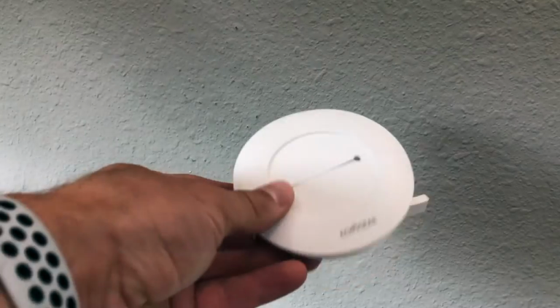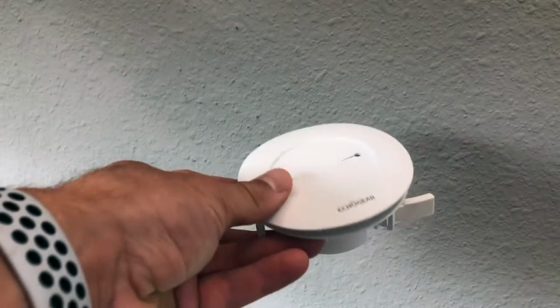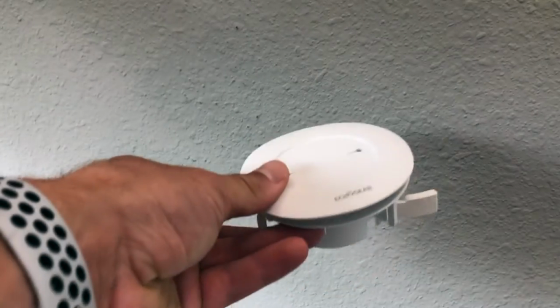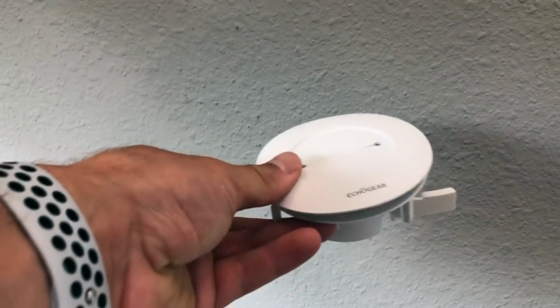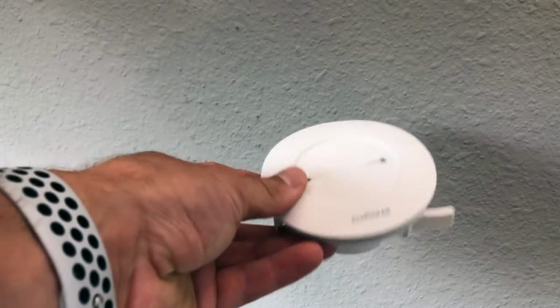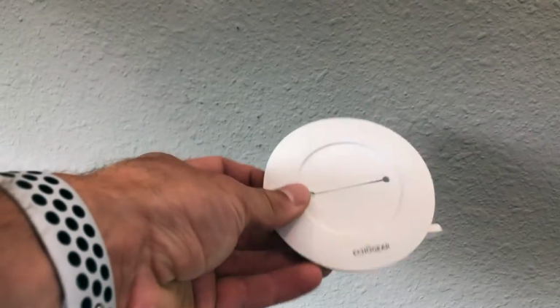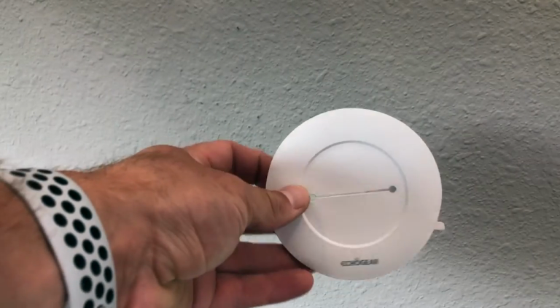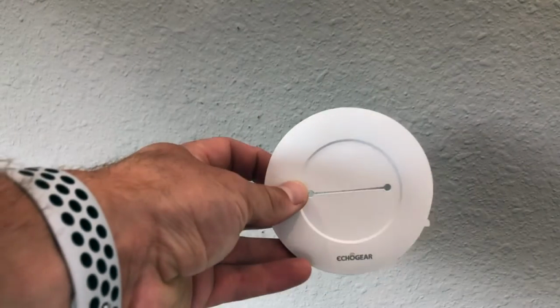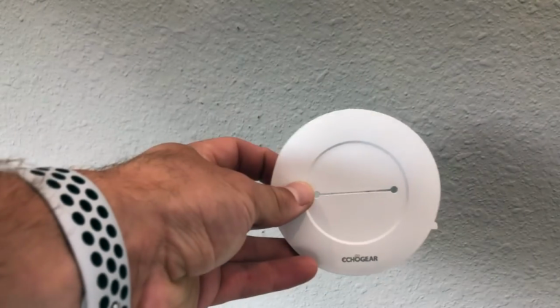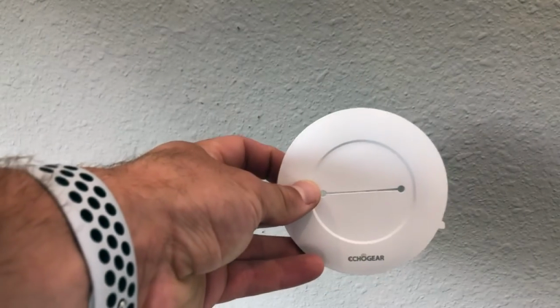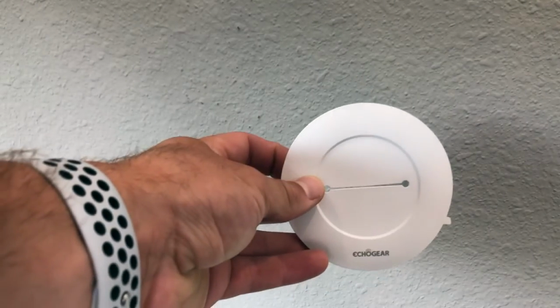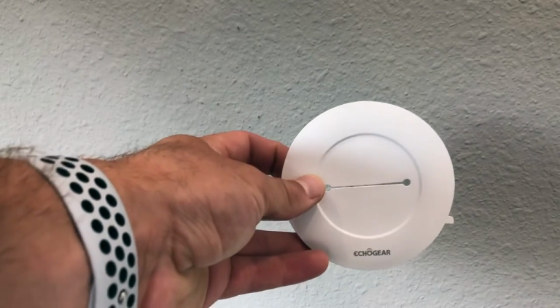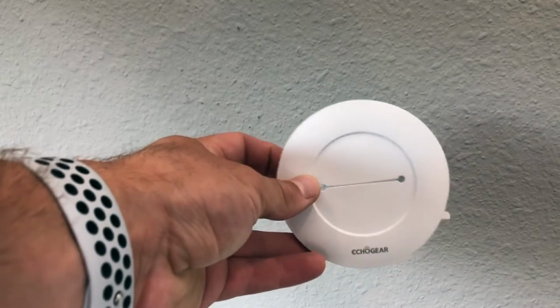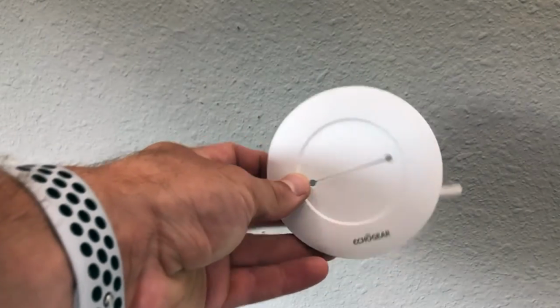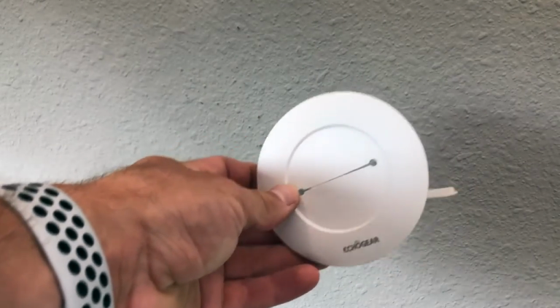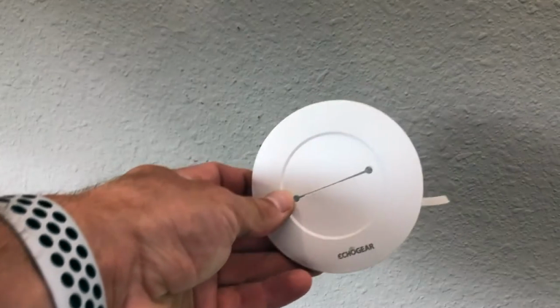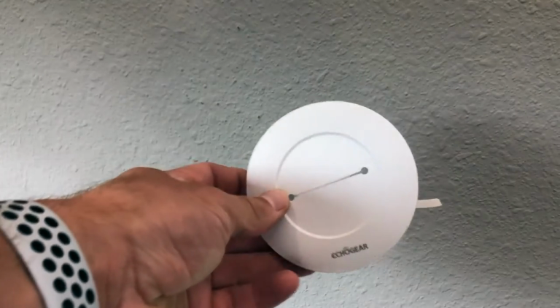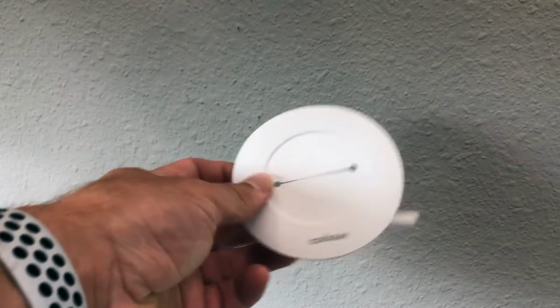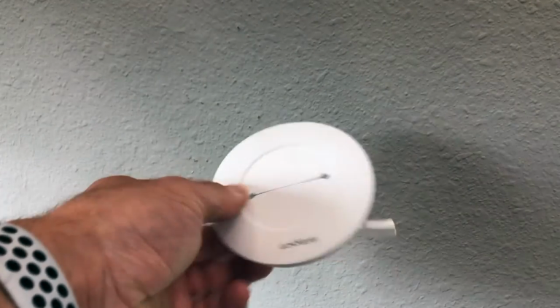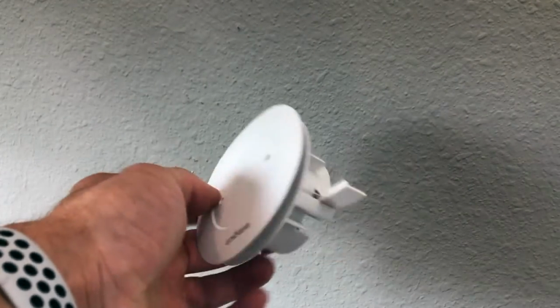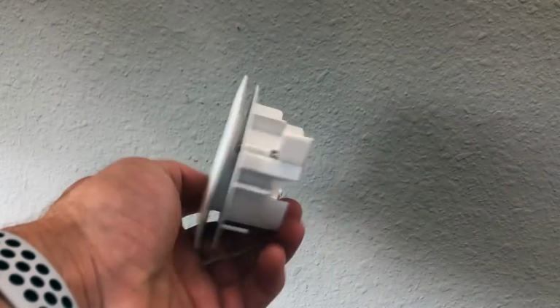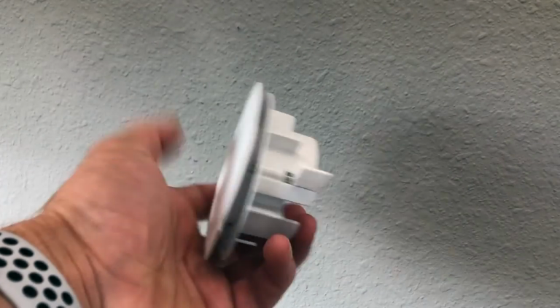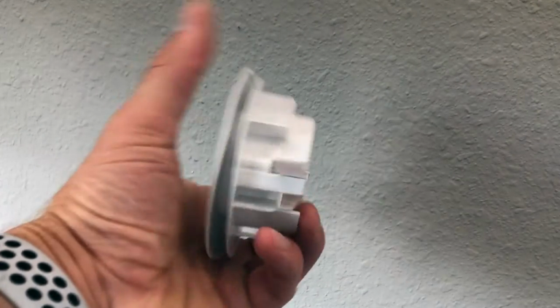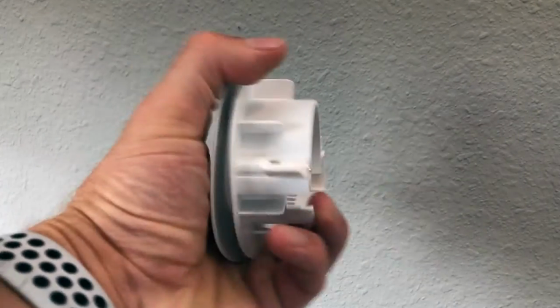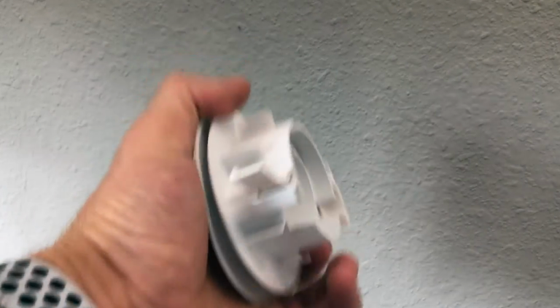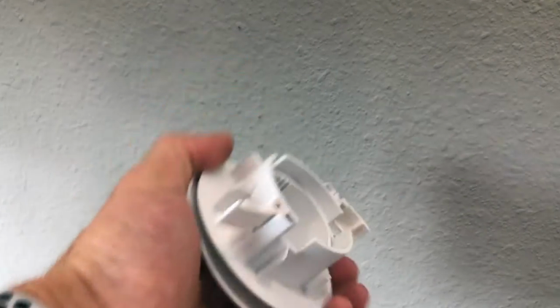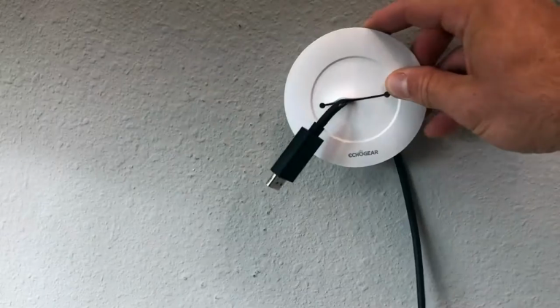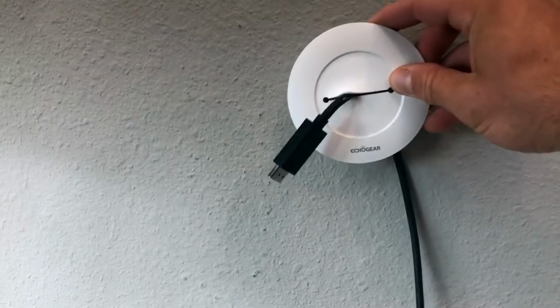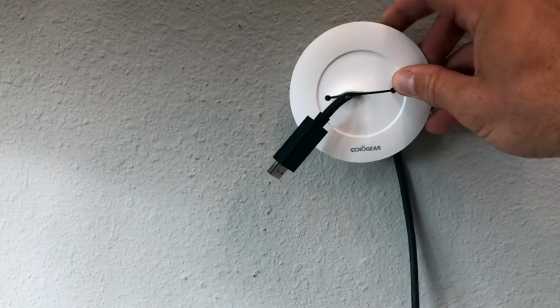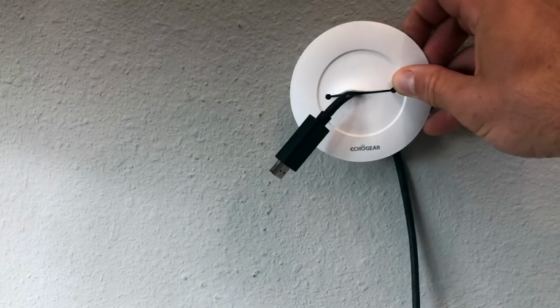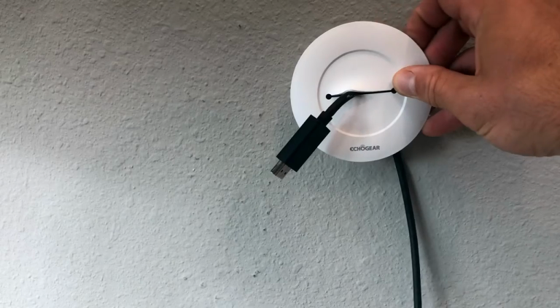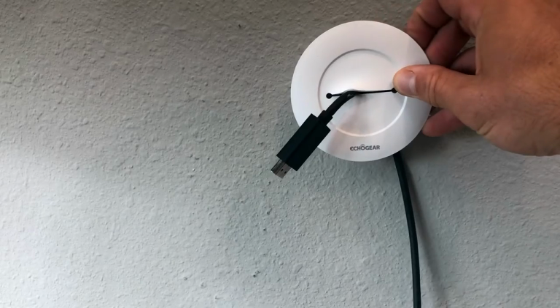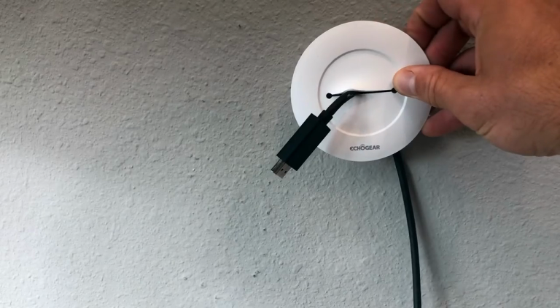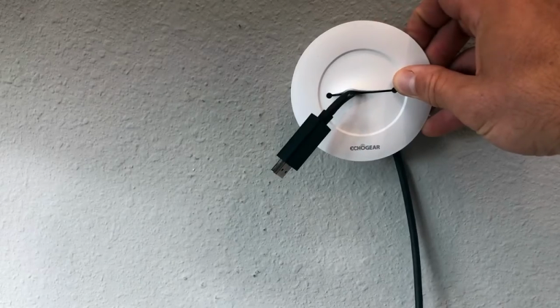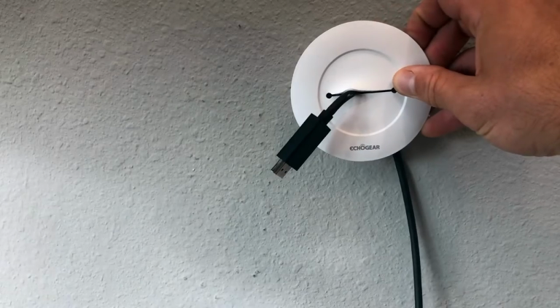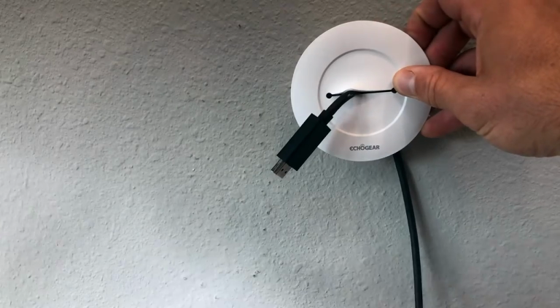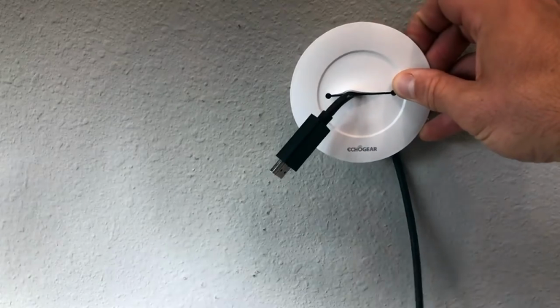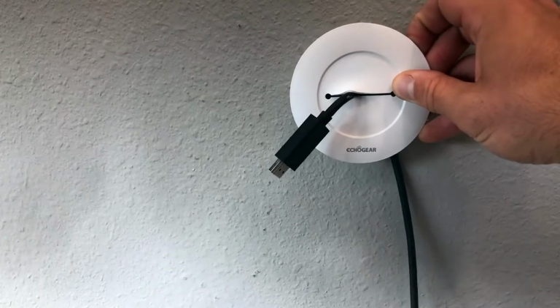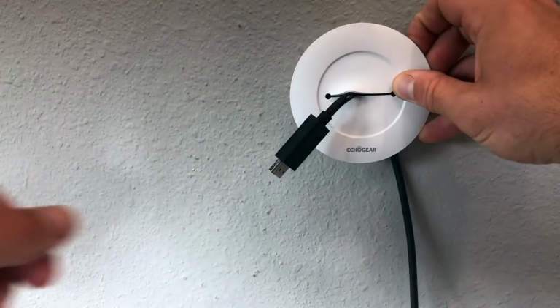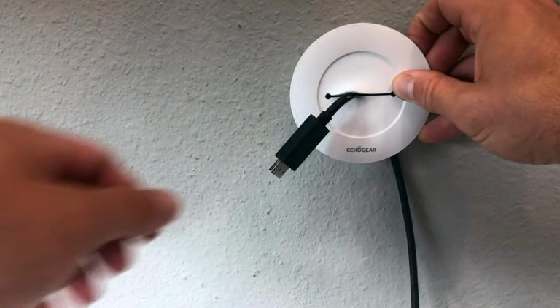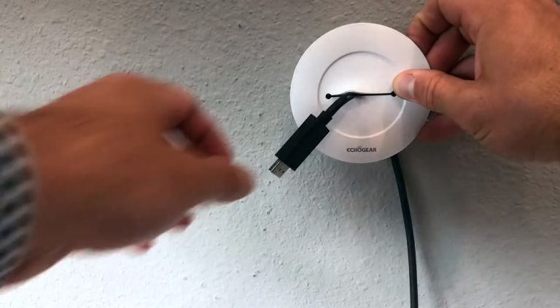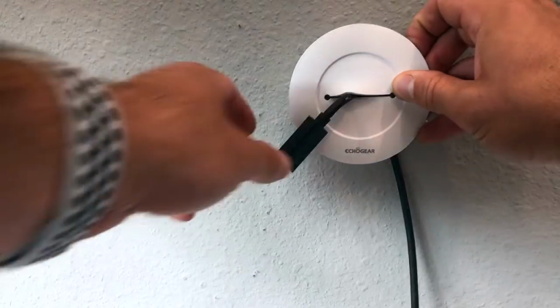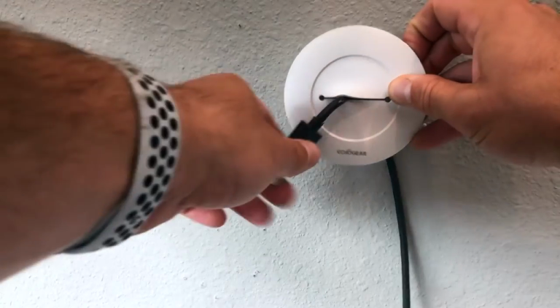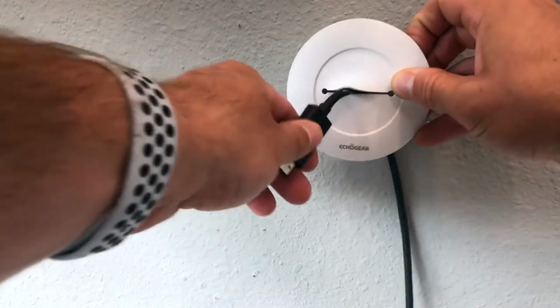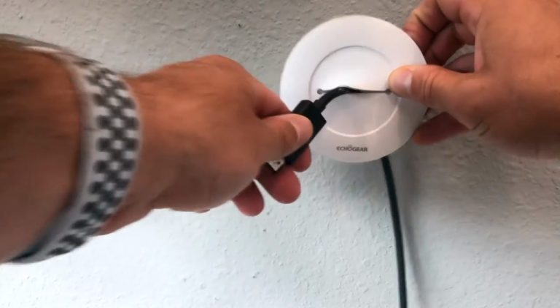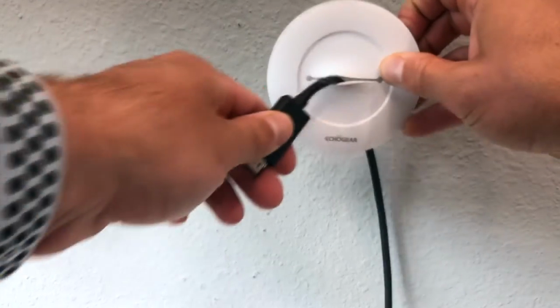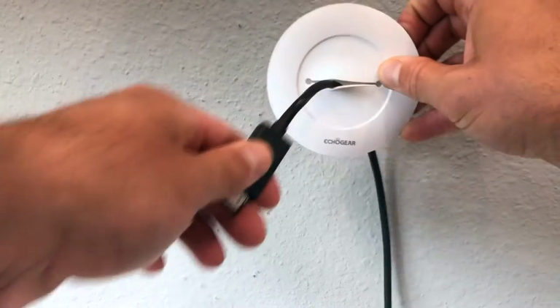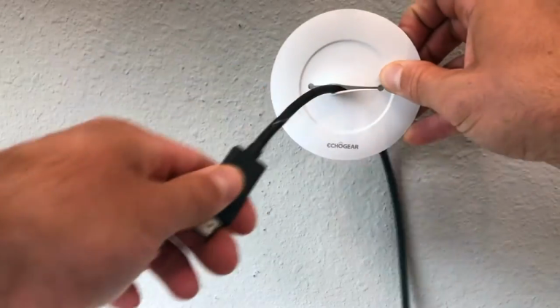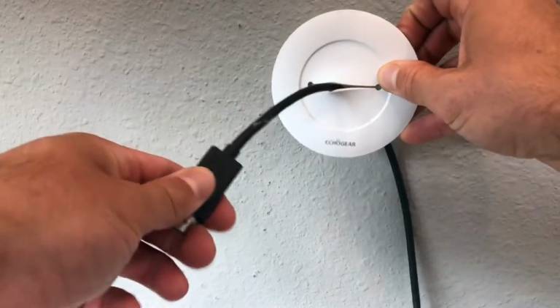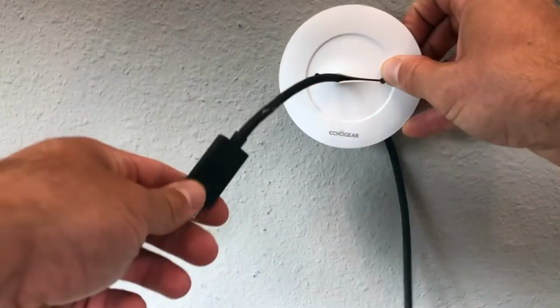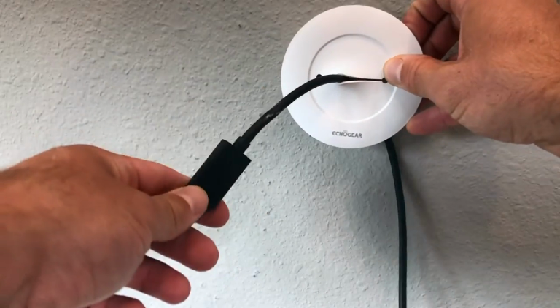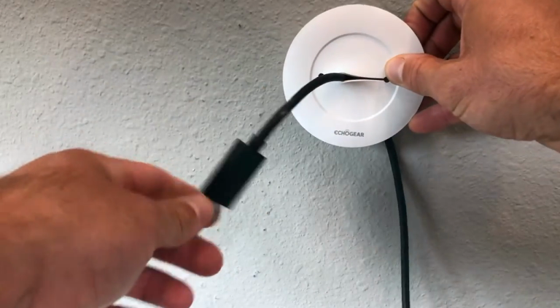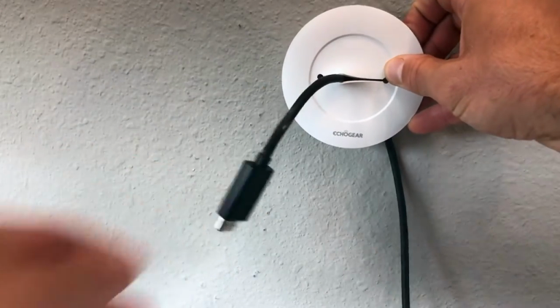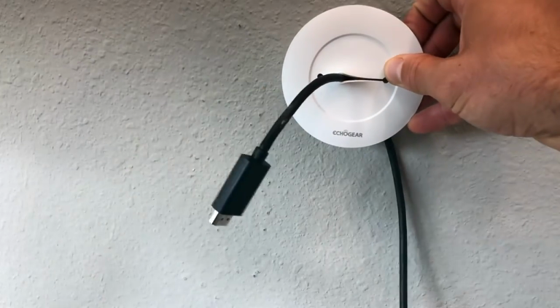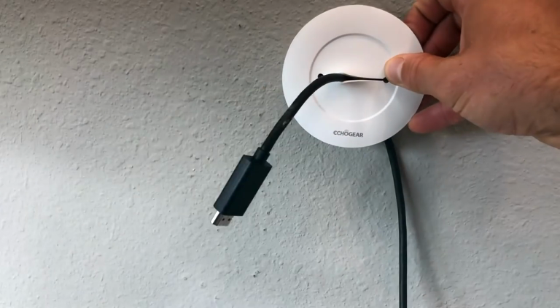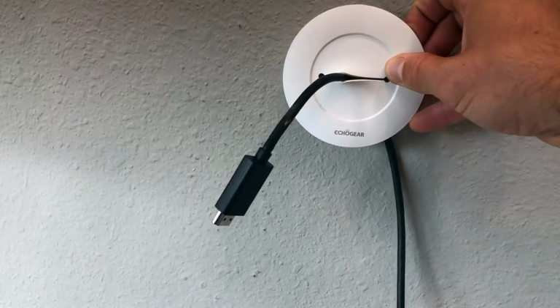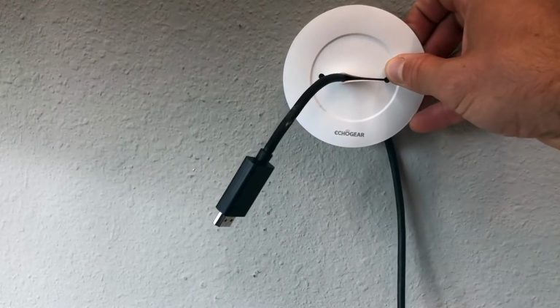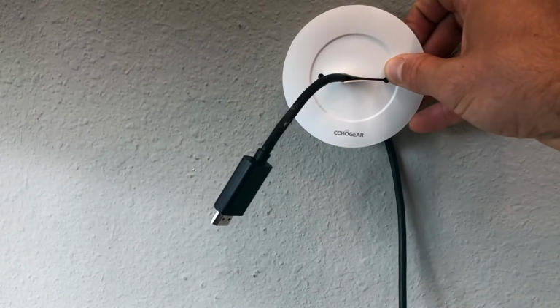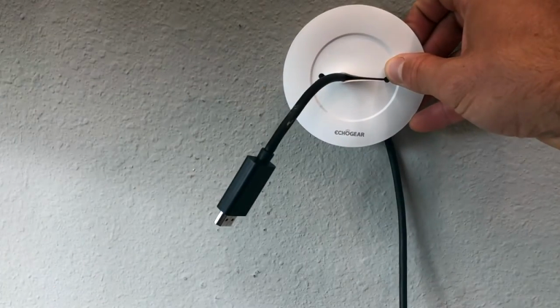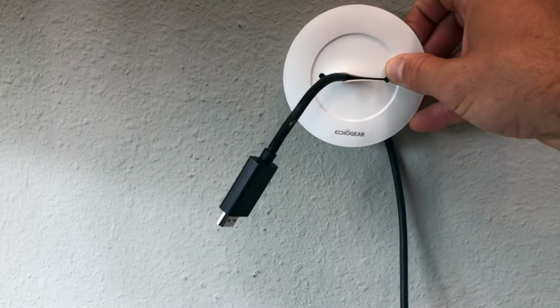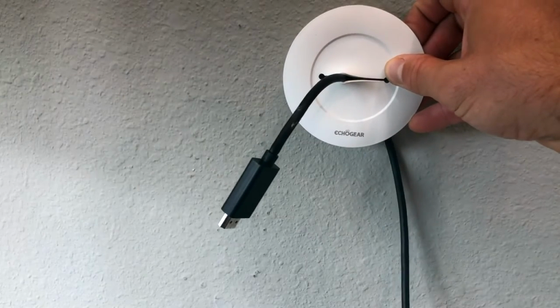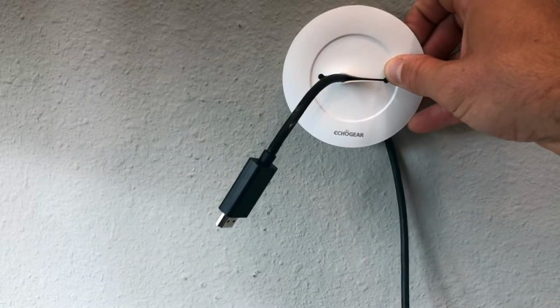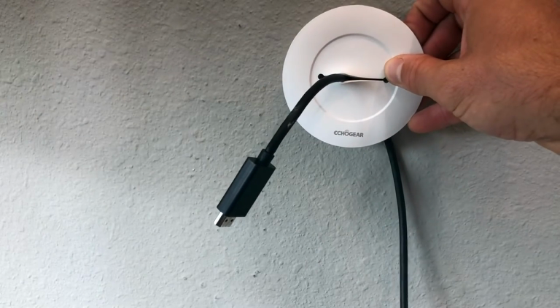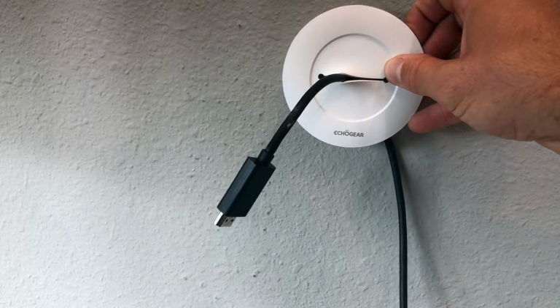I also purchased this EchoGear cable management kit. It screws into the wall and basically just gives a cleaner way for your cables to be pulled in and out.